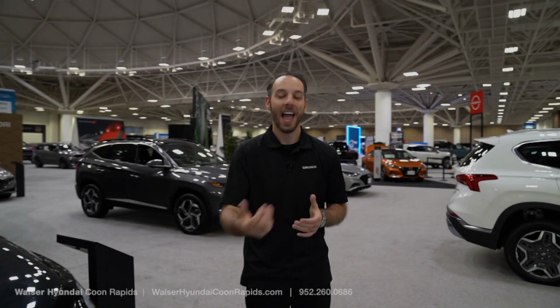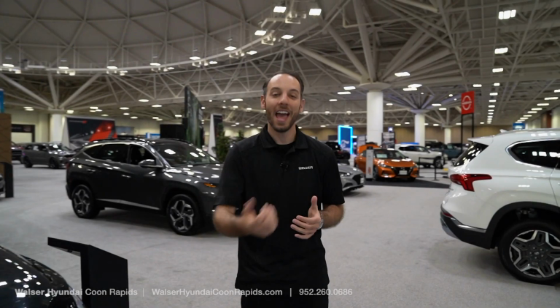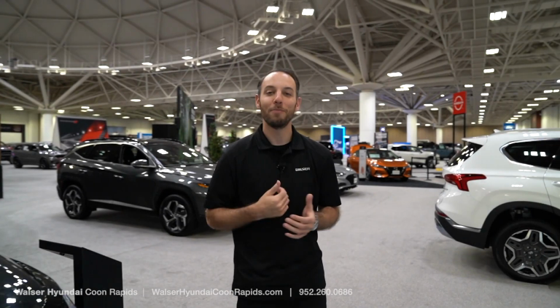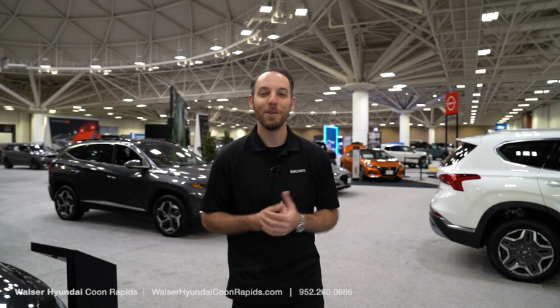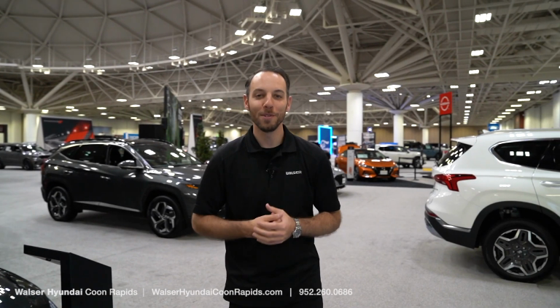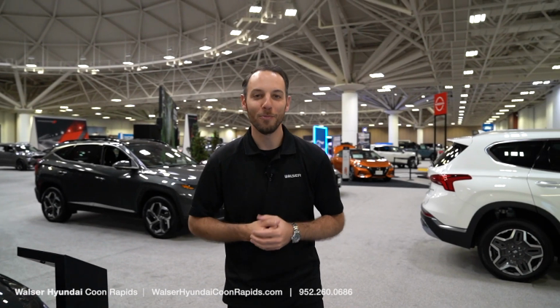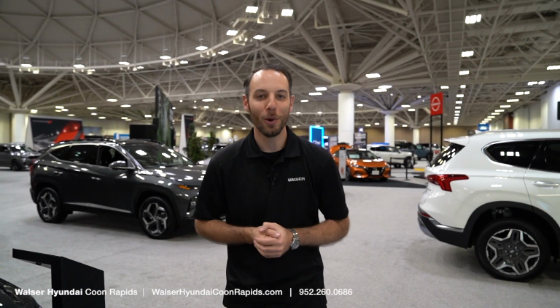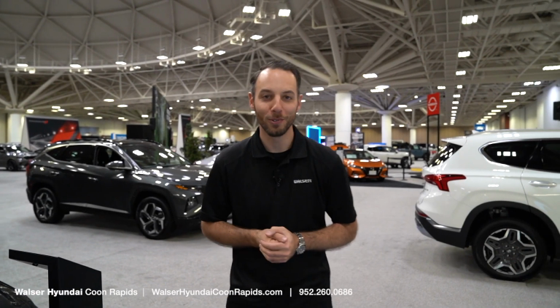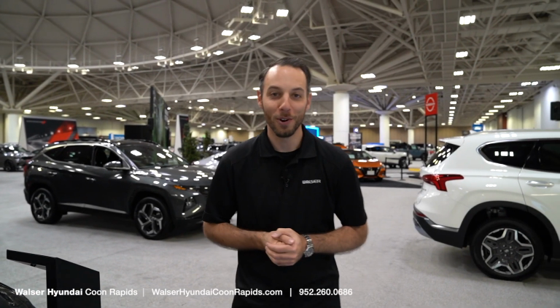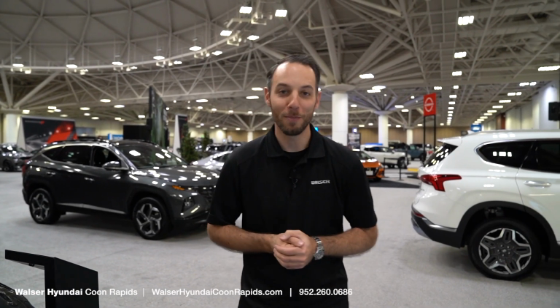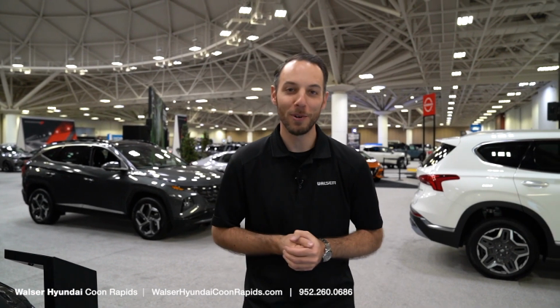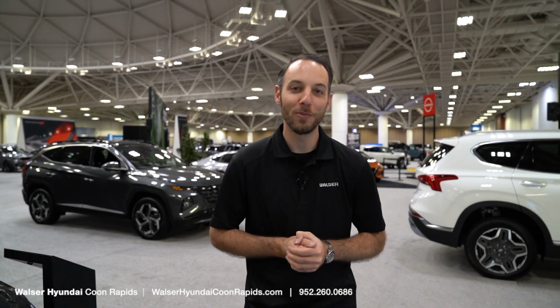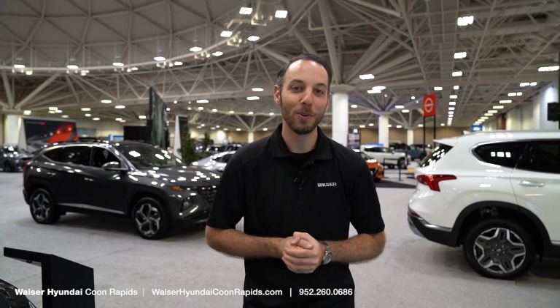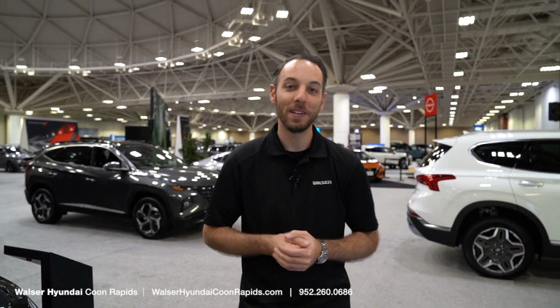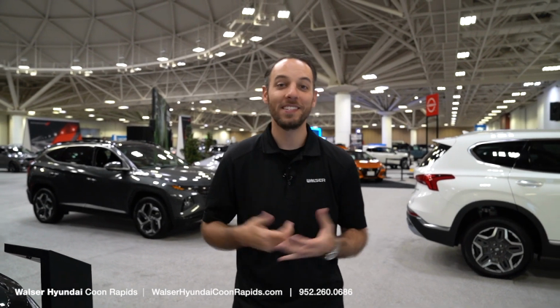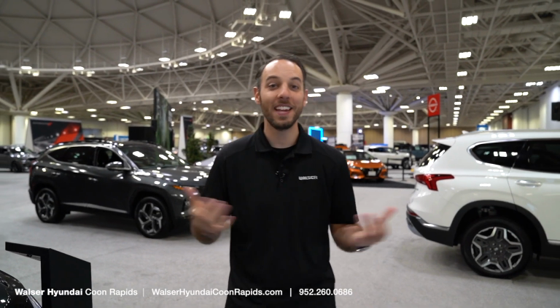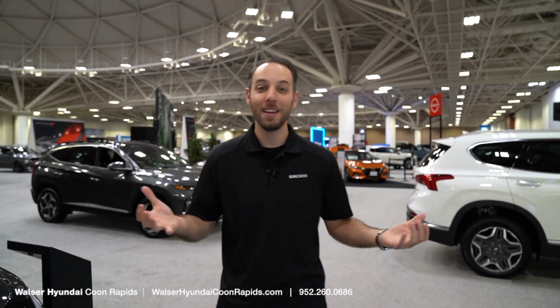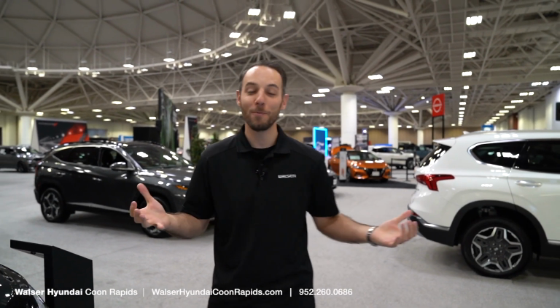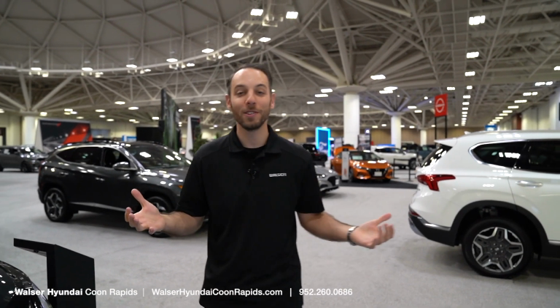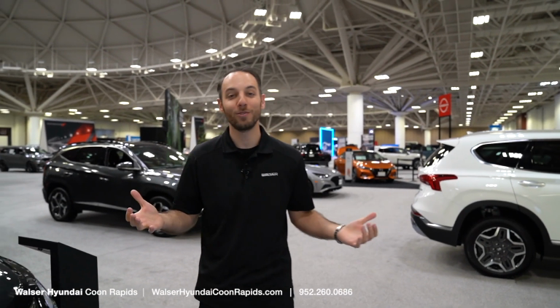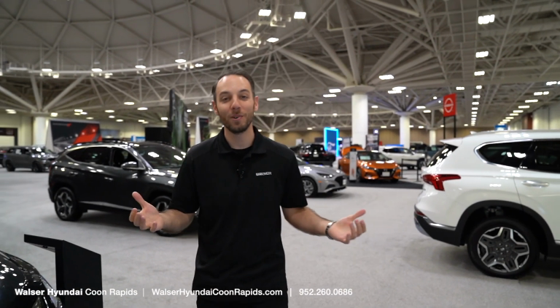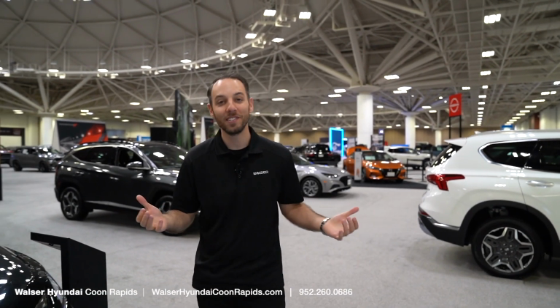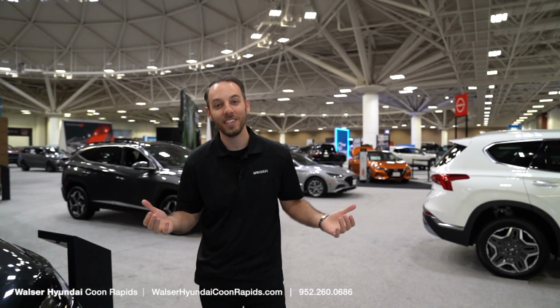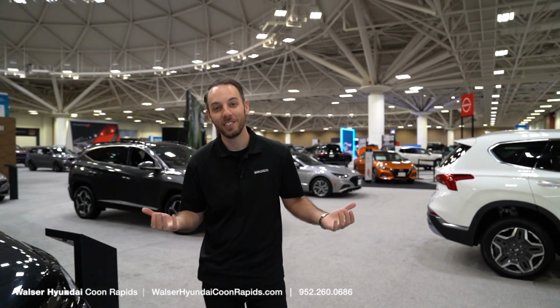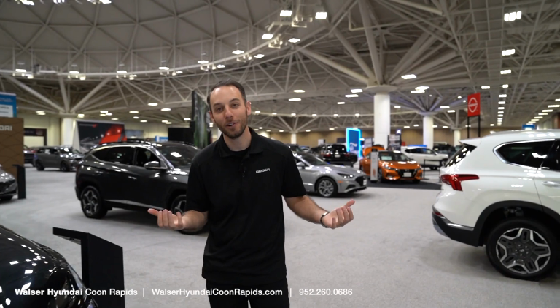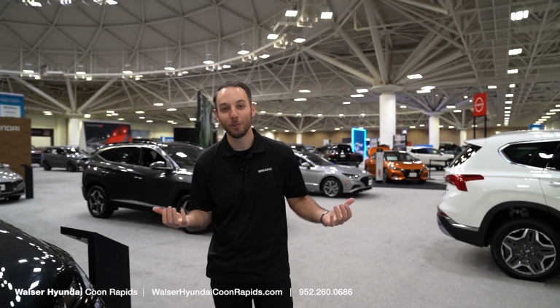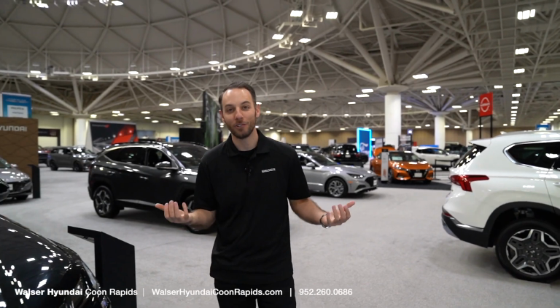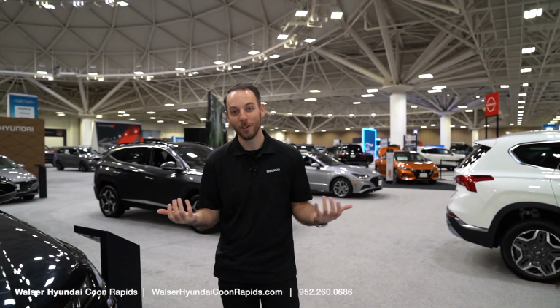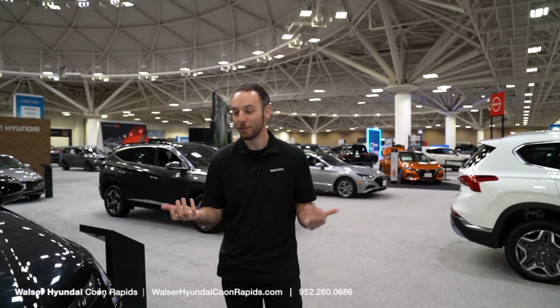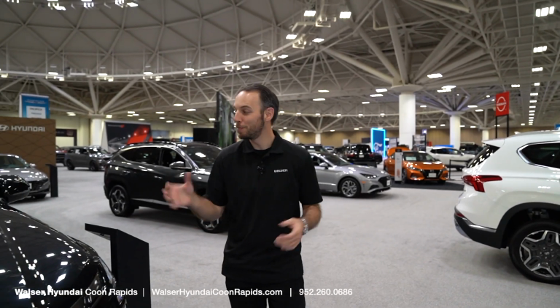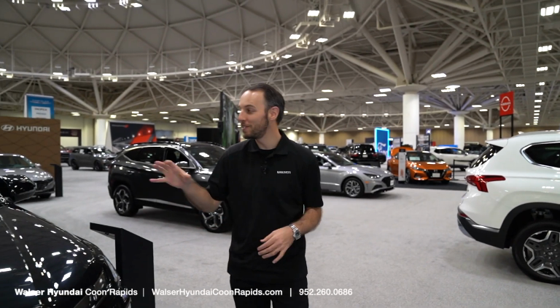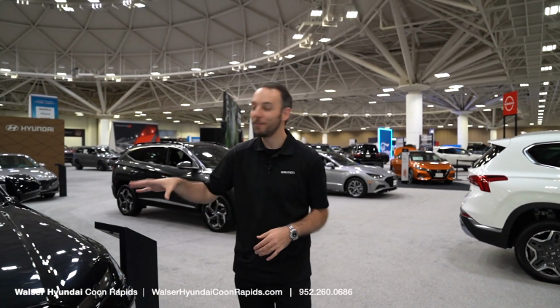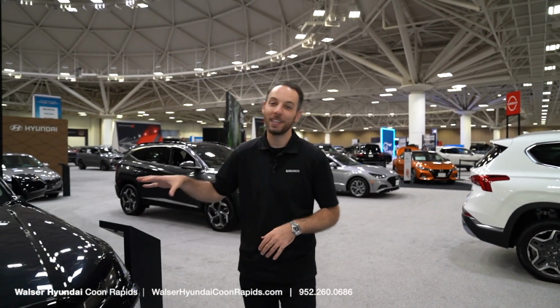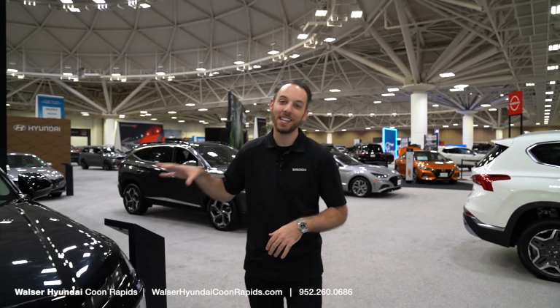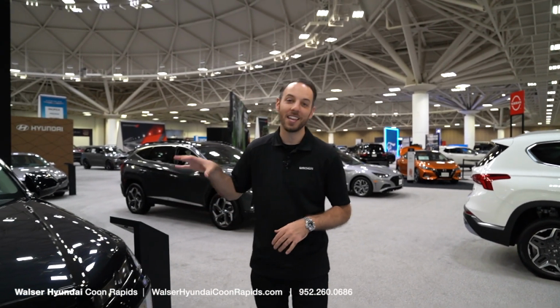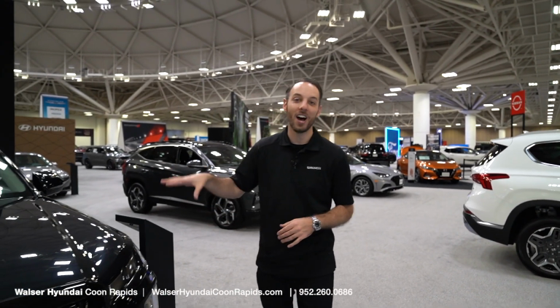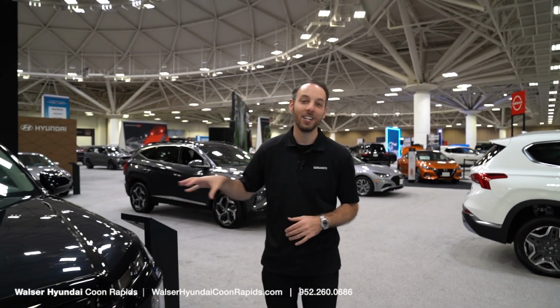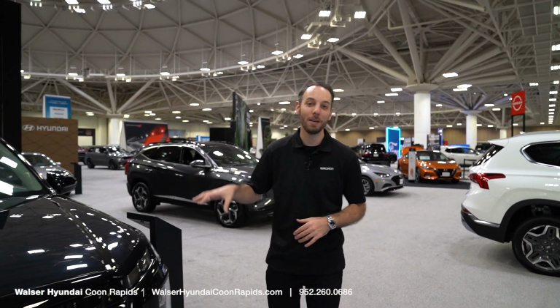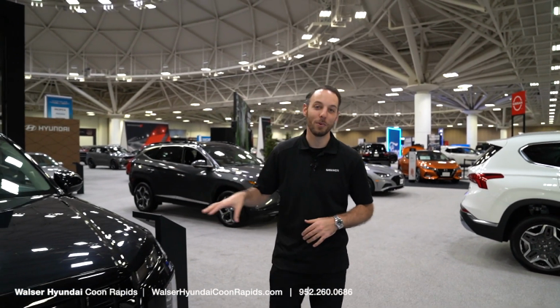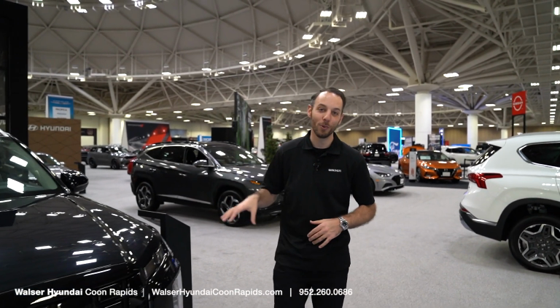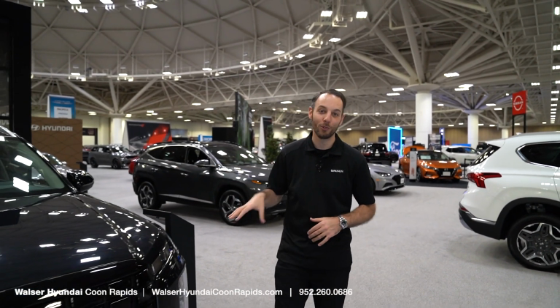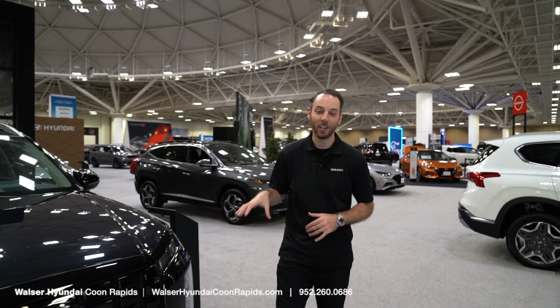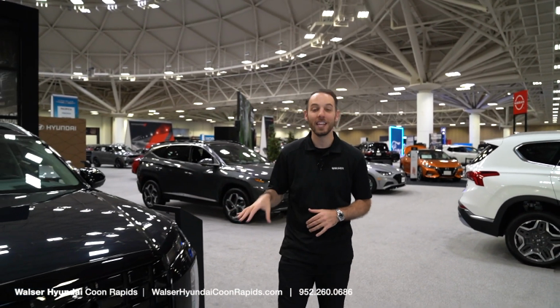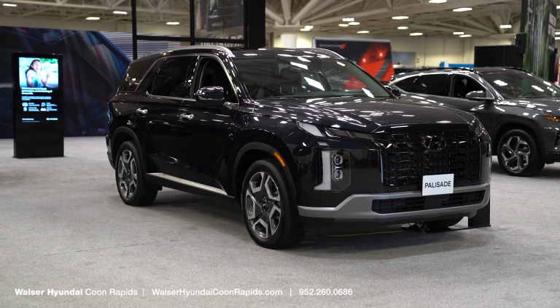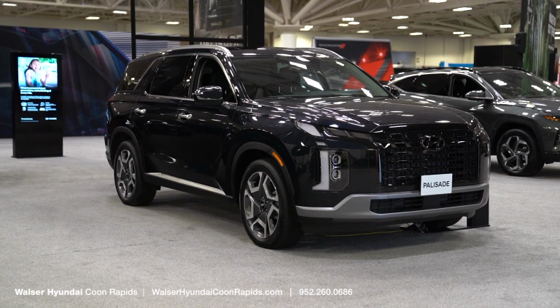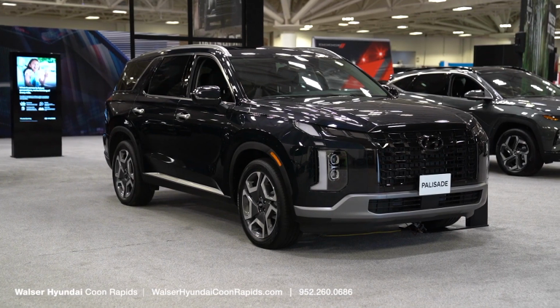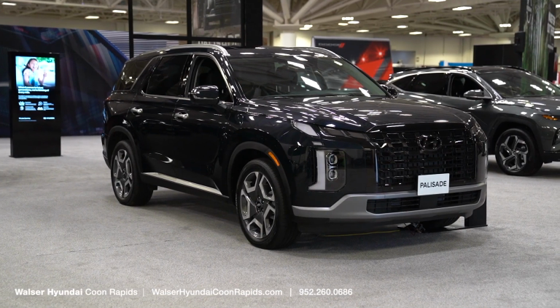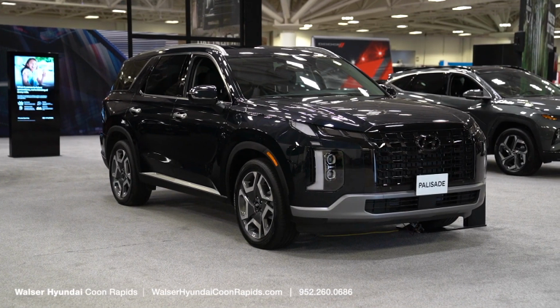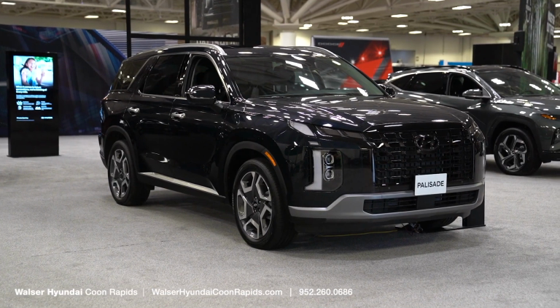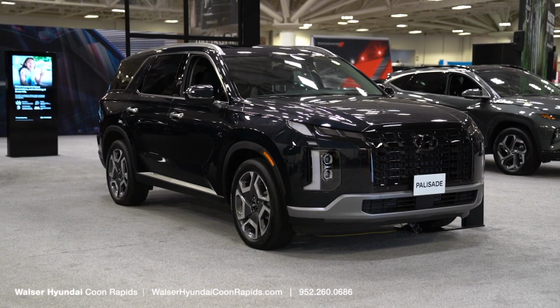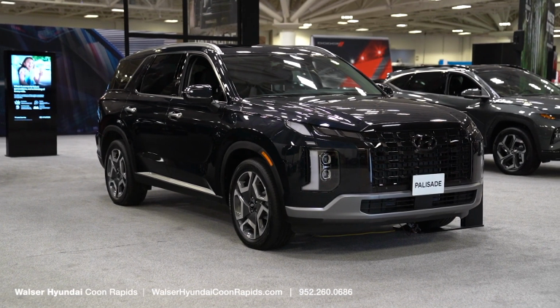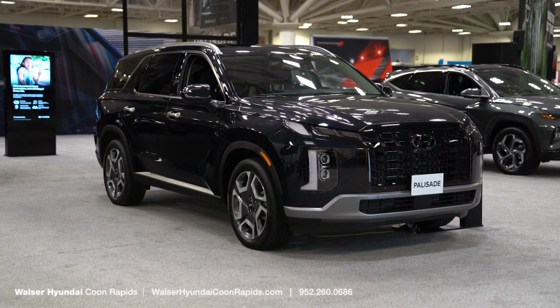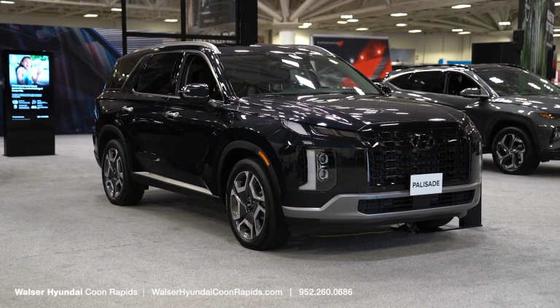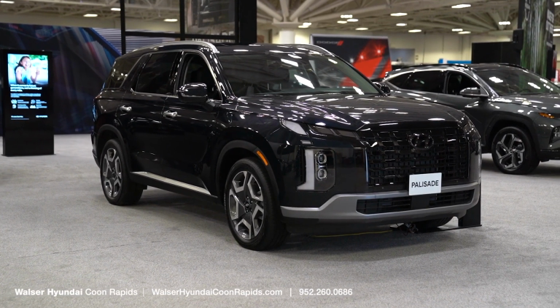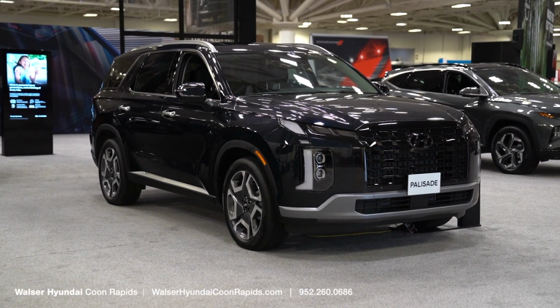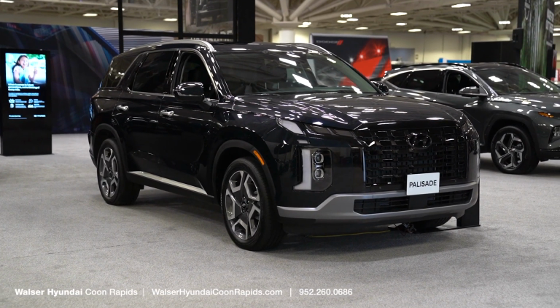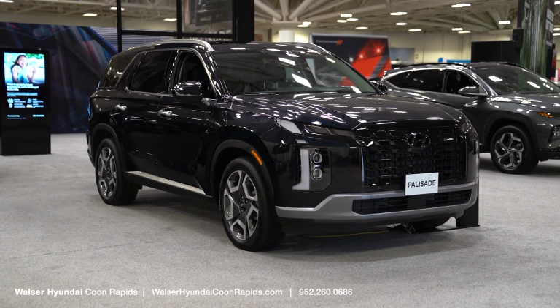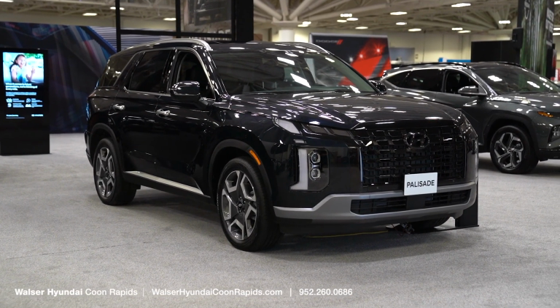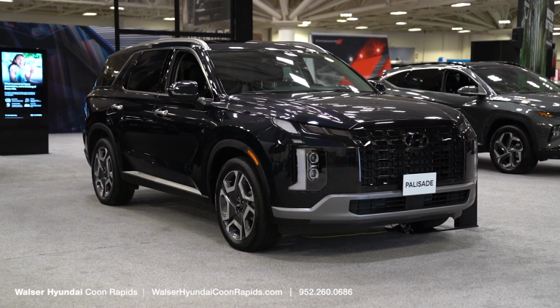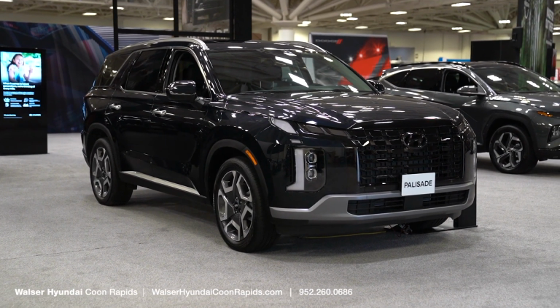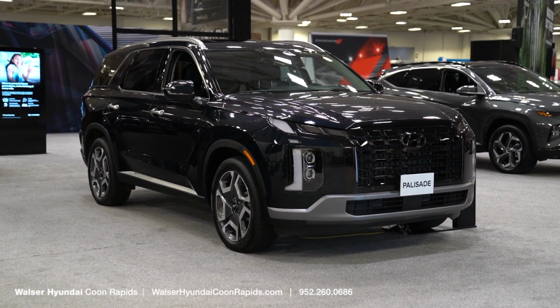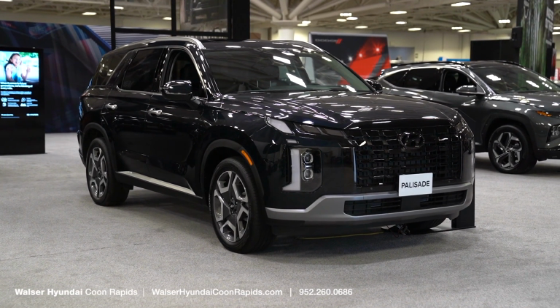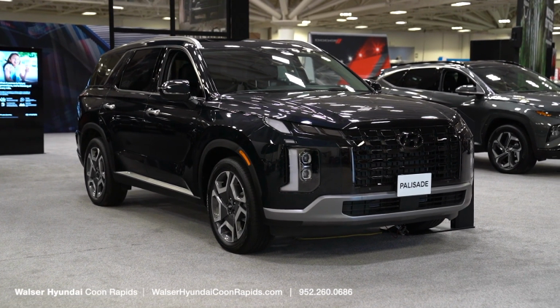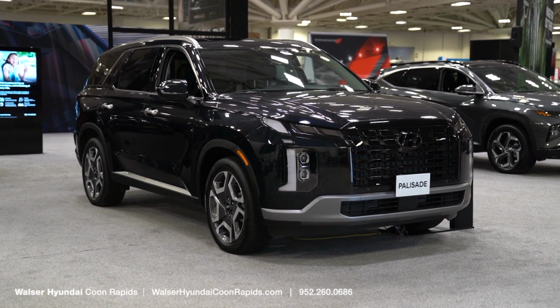Adam here with the Walzer Automotive Group, and today we're at the Twin Cities Auto Show, specifically at the Hyundai booth, checking out the all-new 2023 Hyundai Palisade.